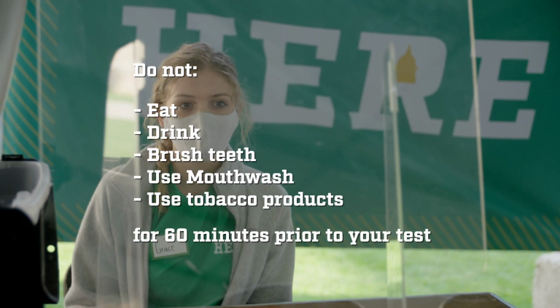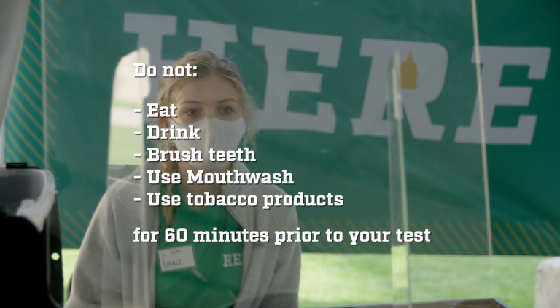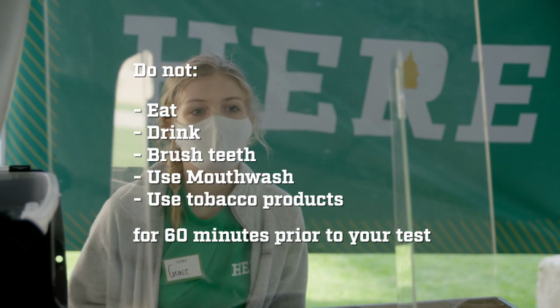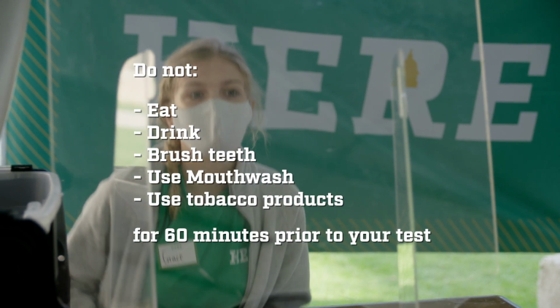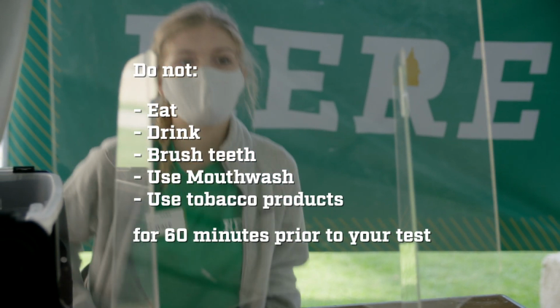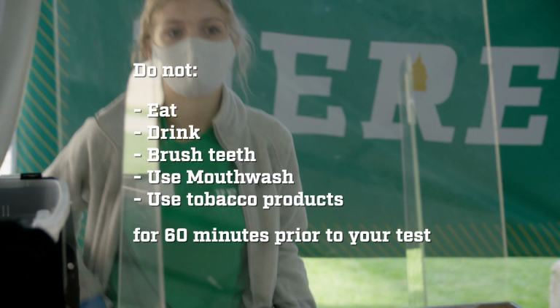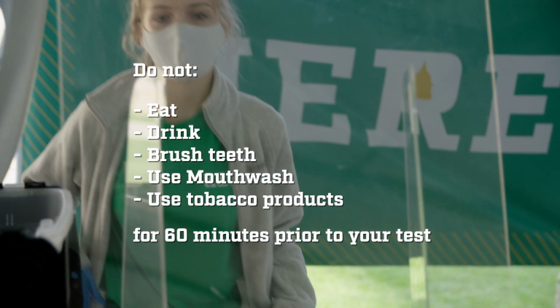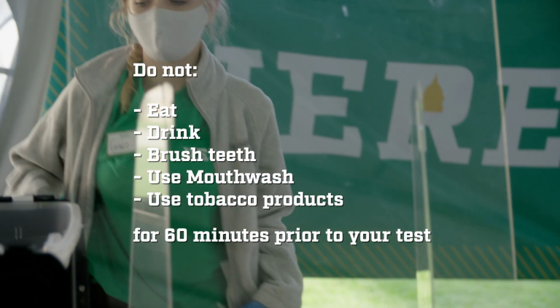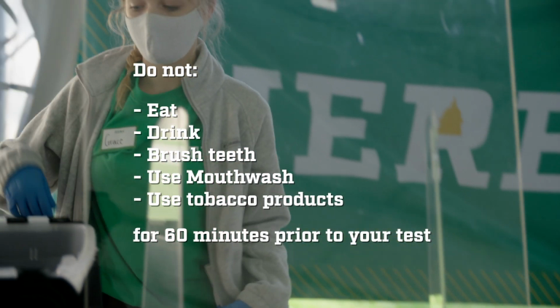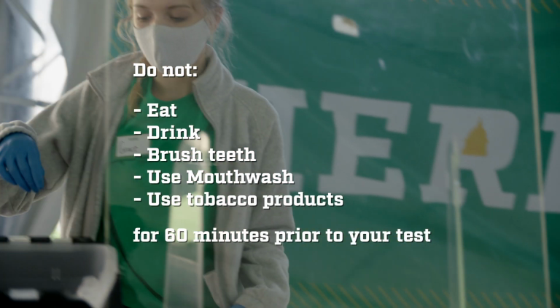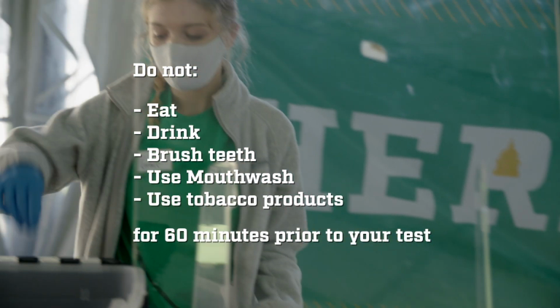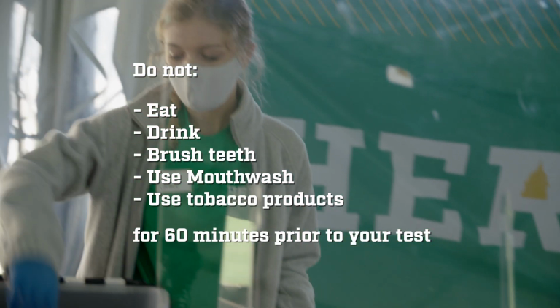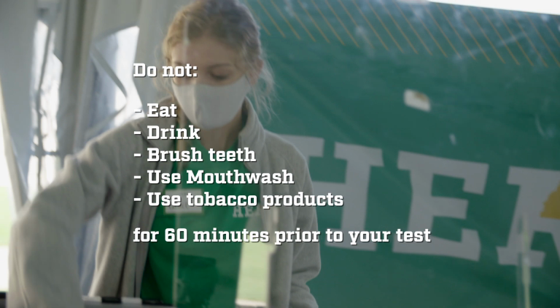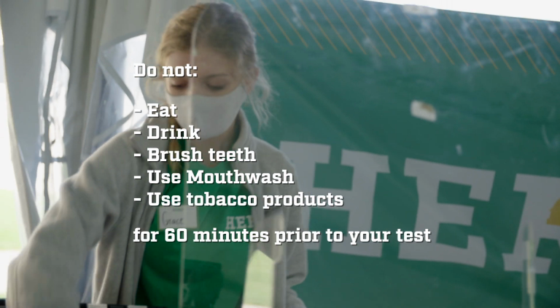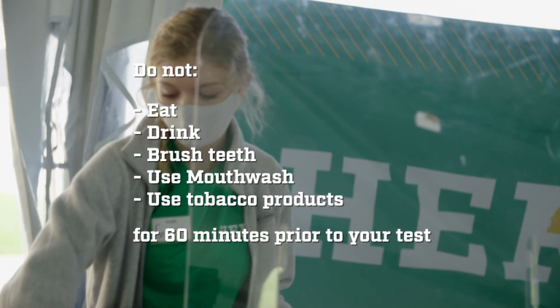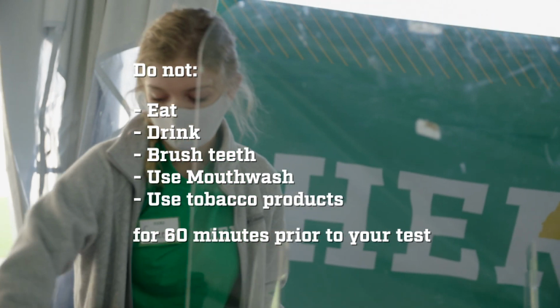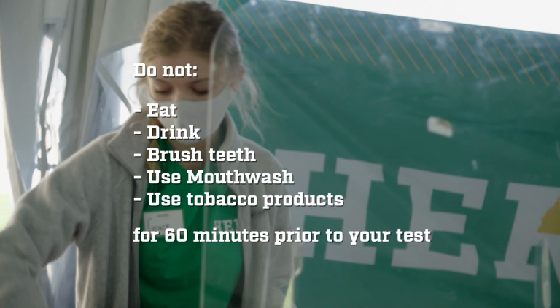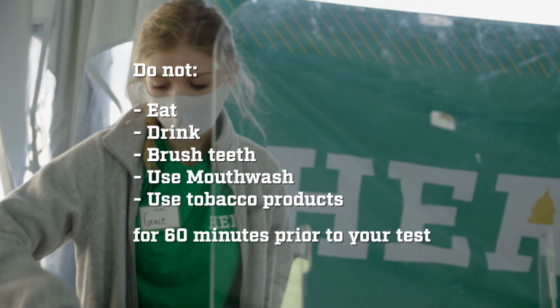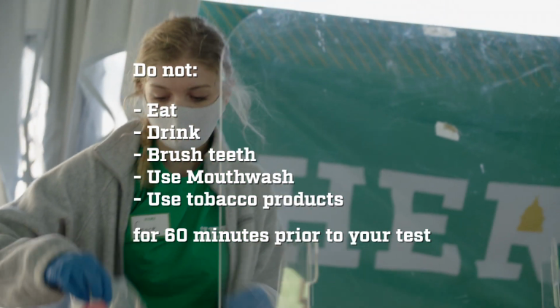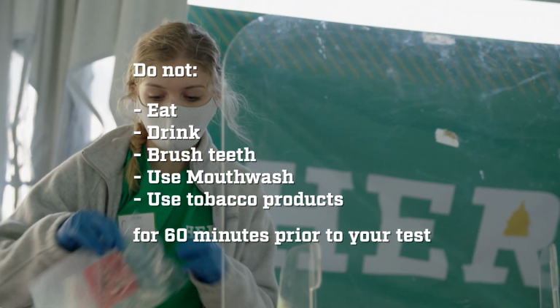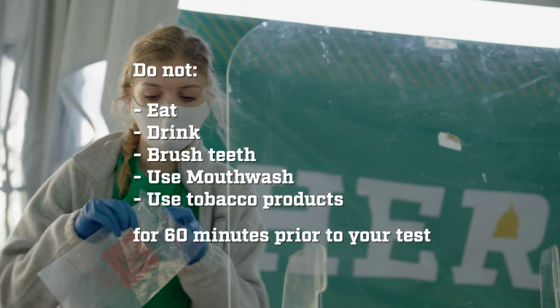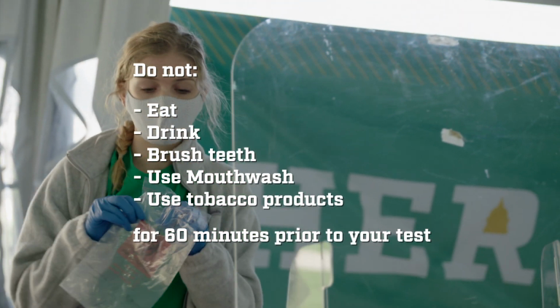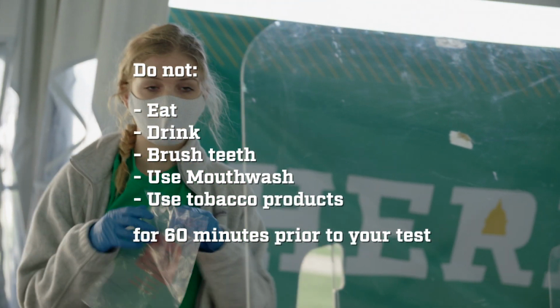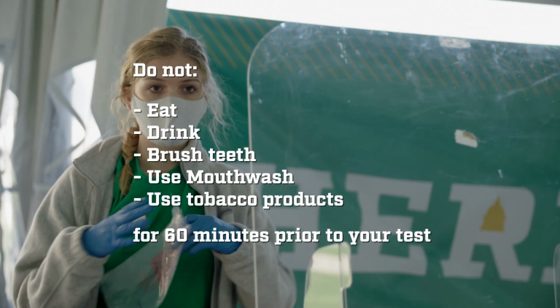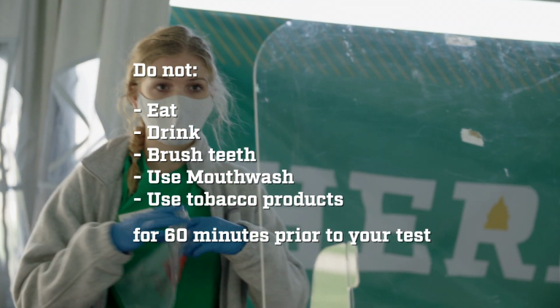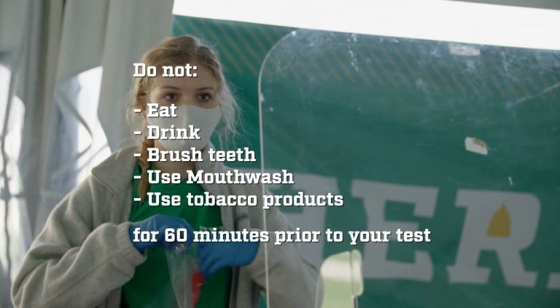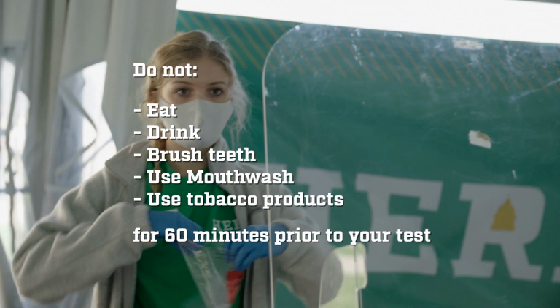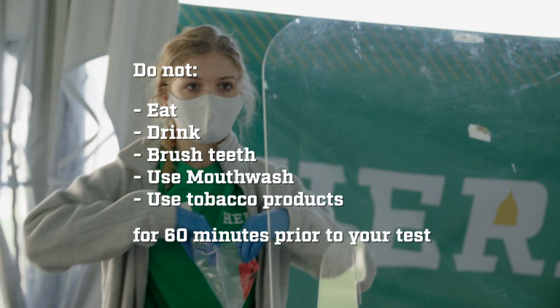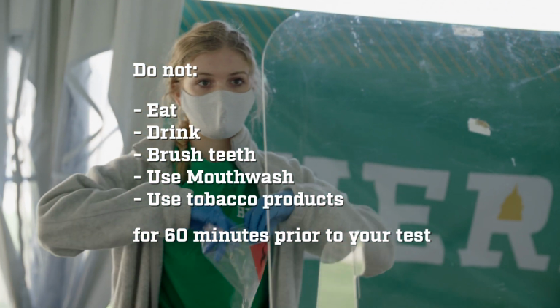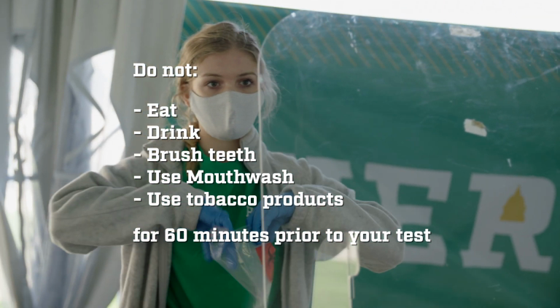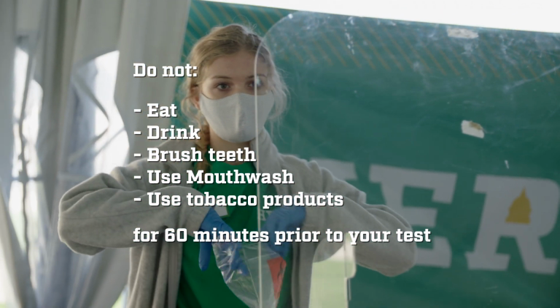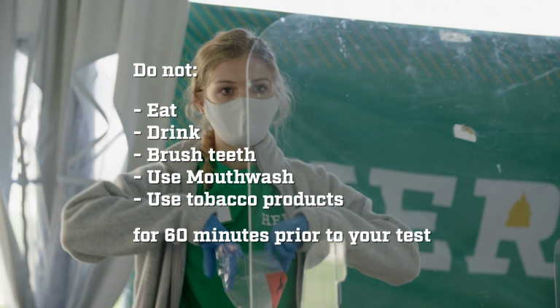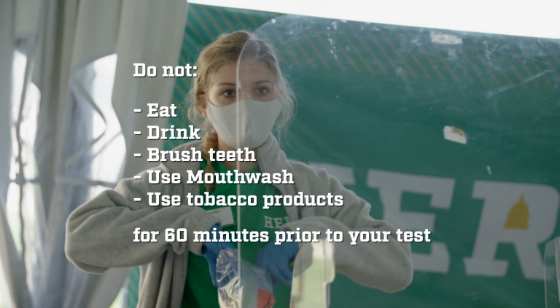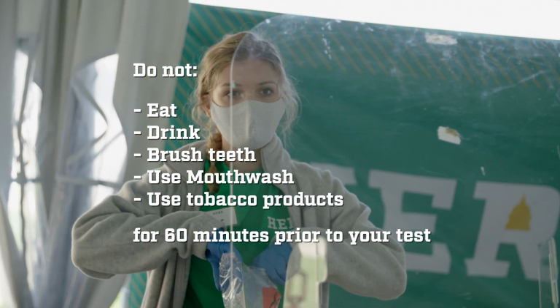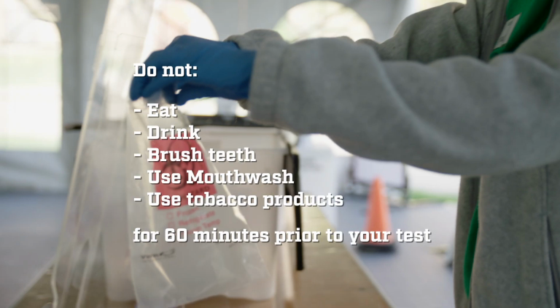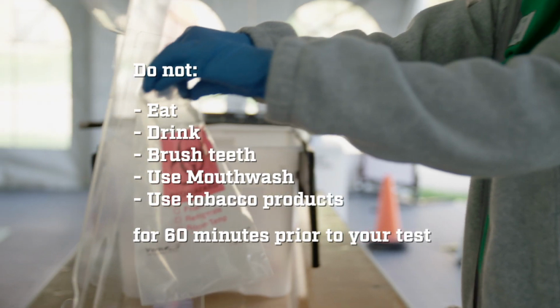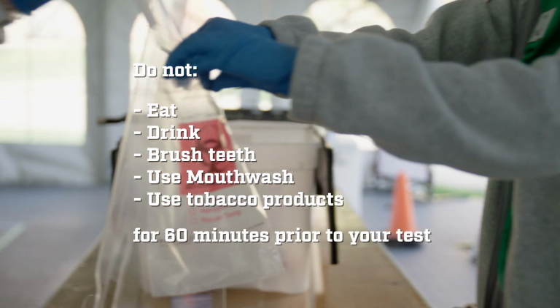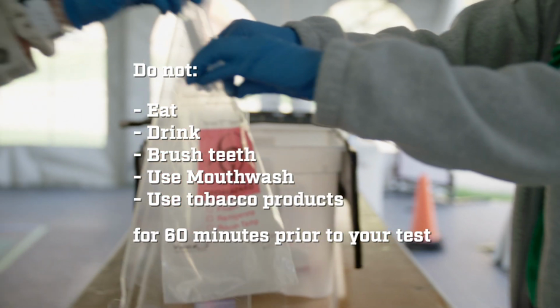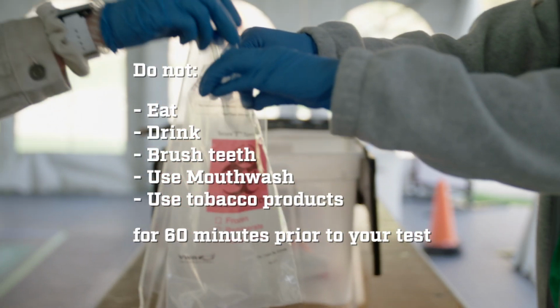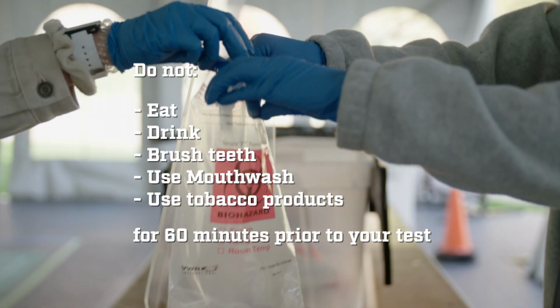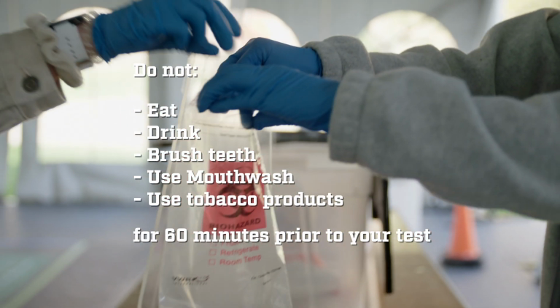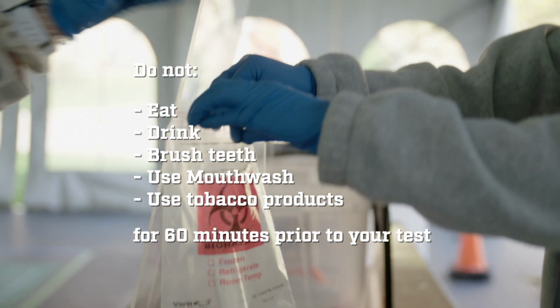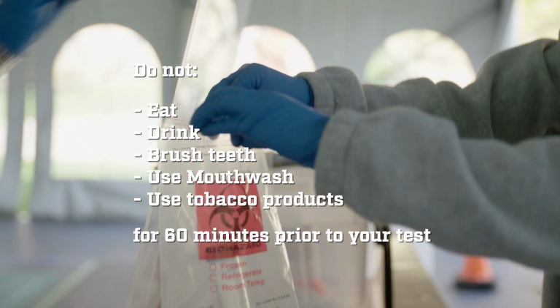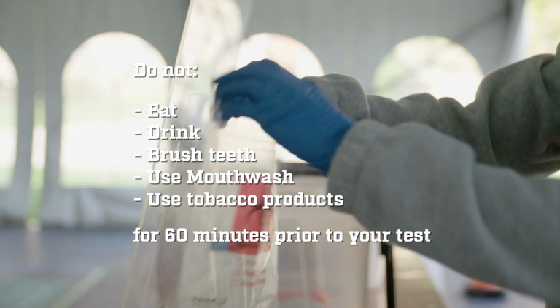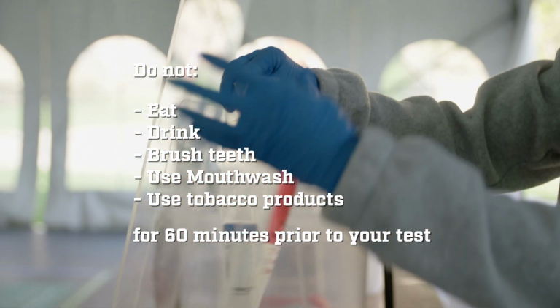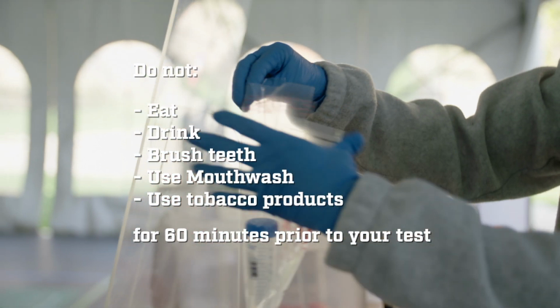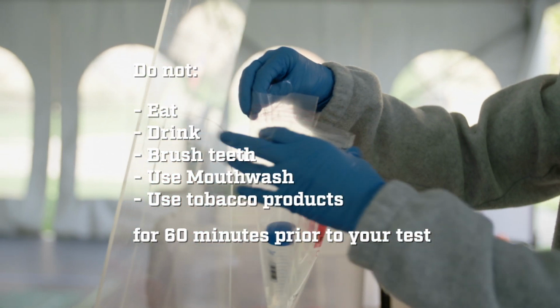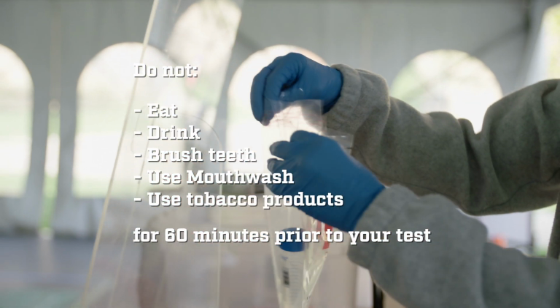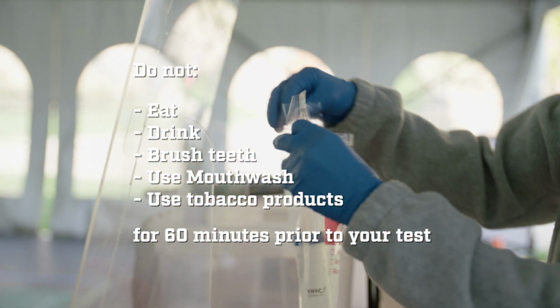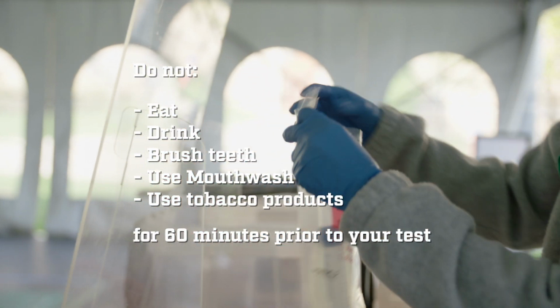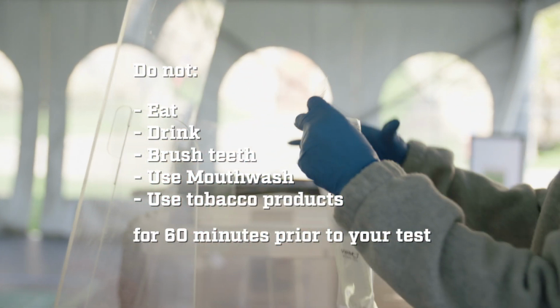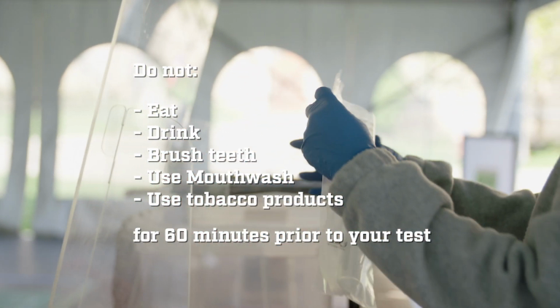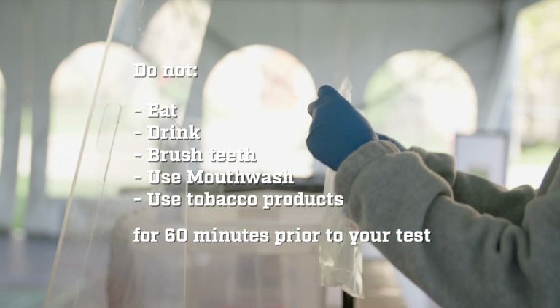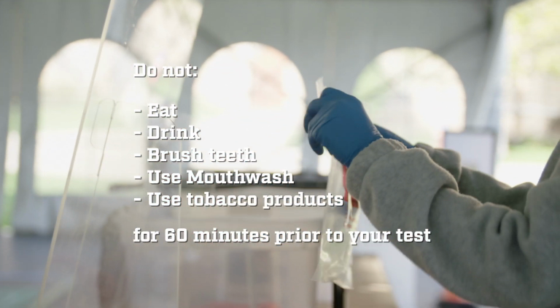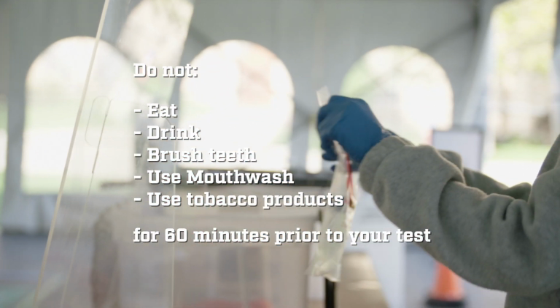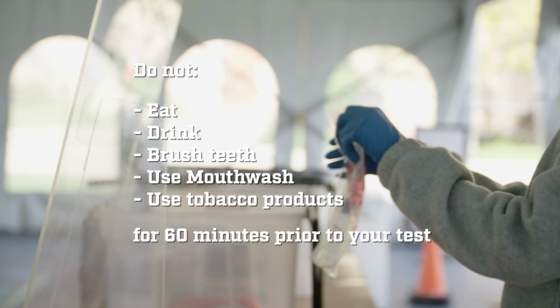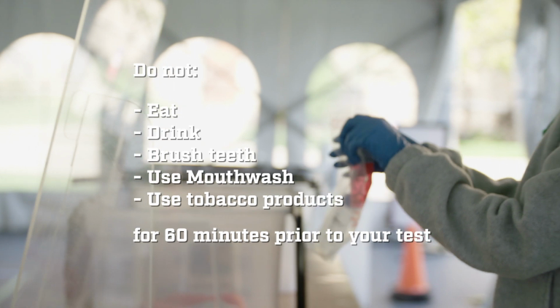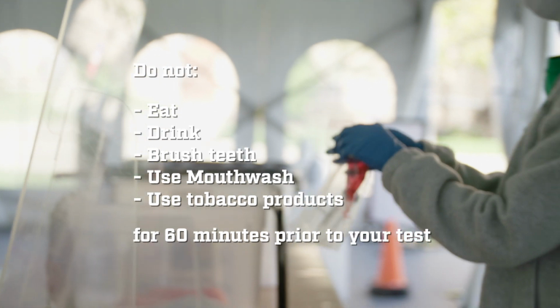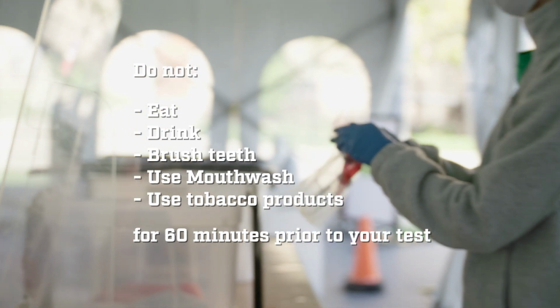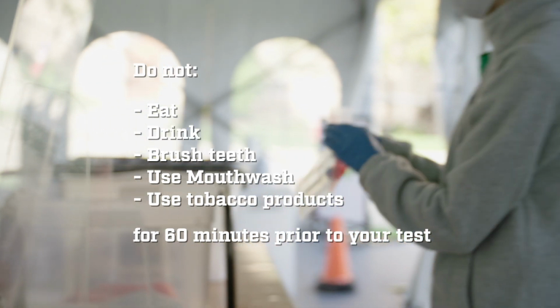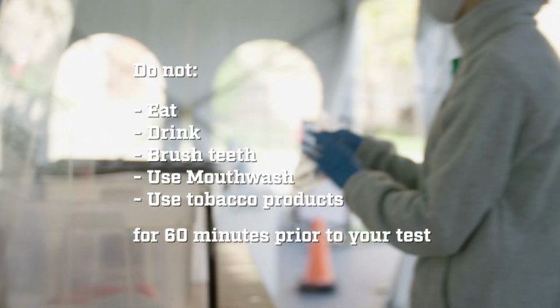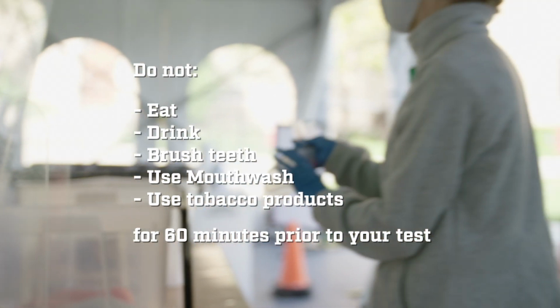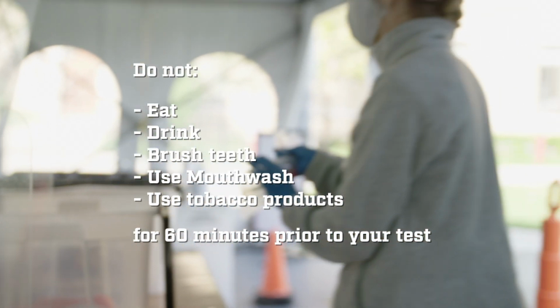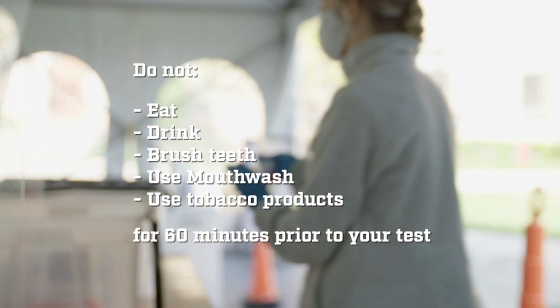And you're going to want to make sure you don't eat, drink, brush your teeth, use mouthwash, or any tobacco products for 60 minutes prior to giving your sample.